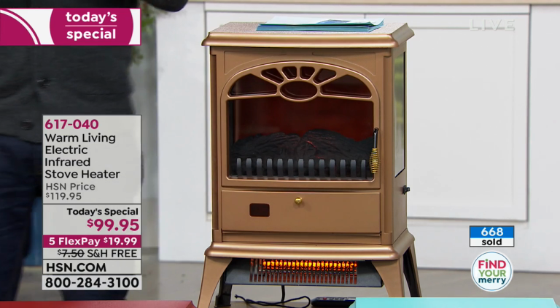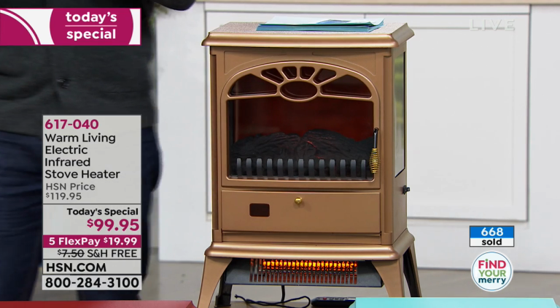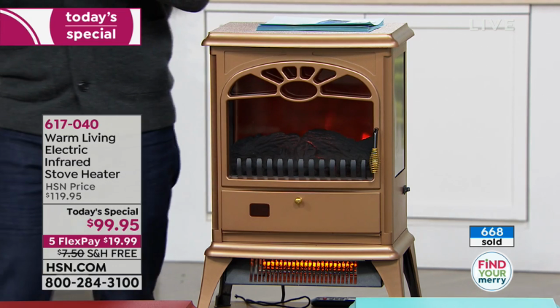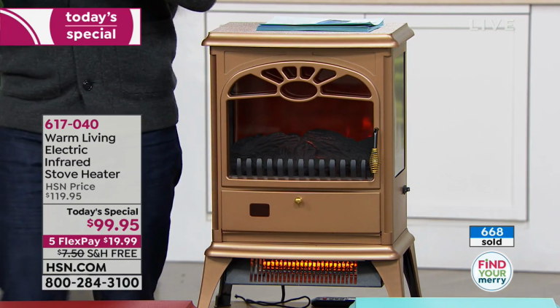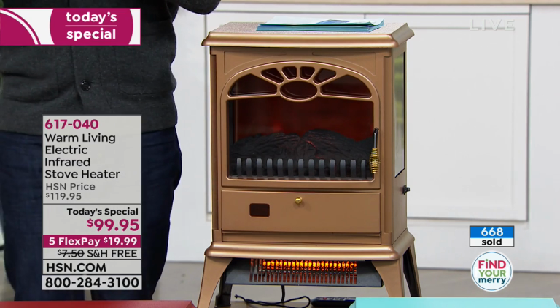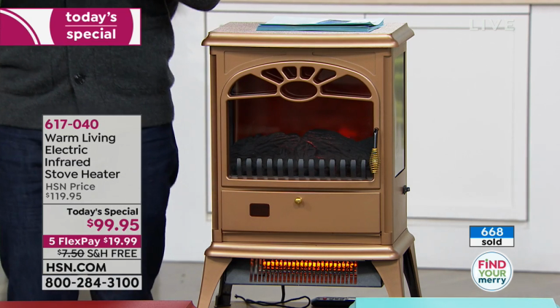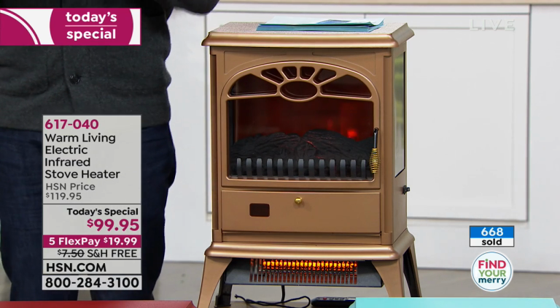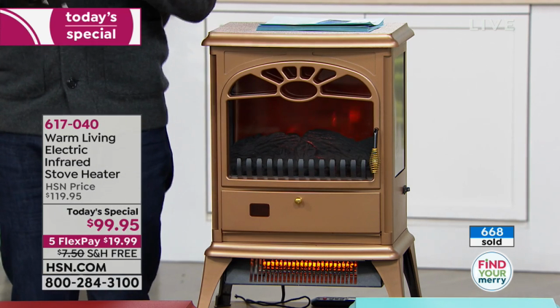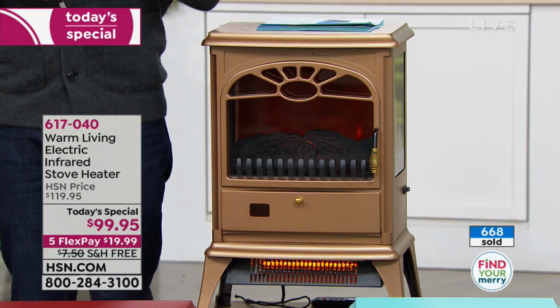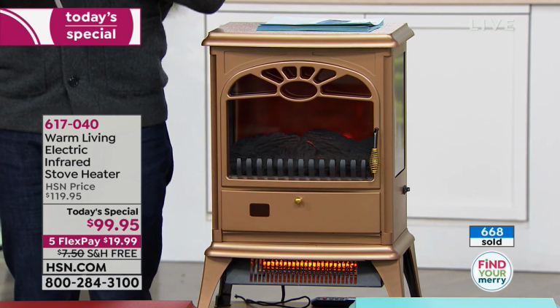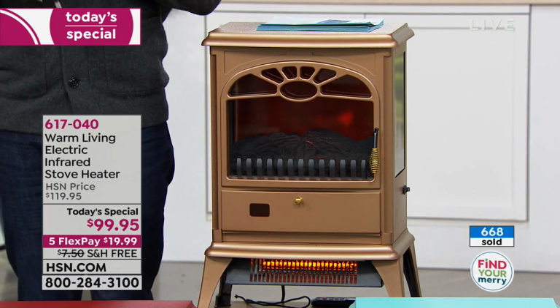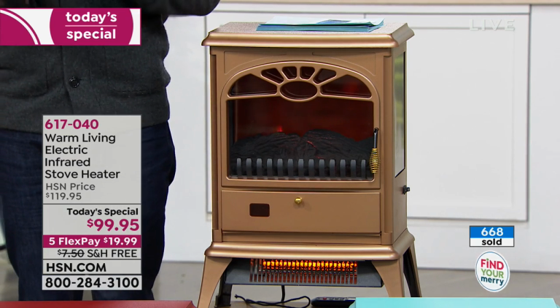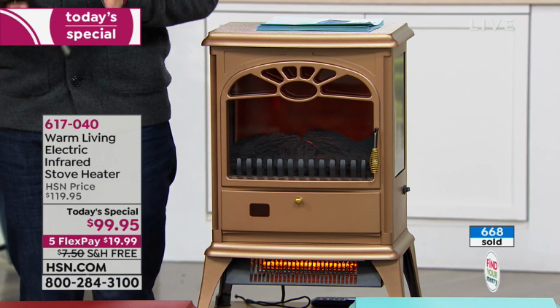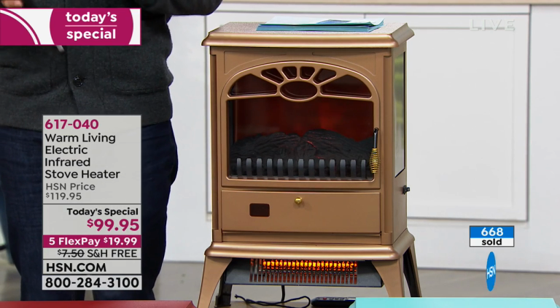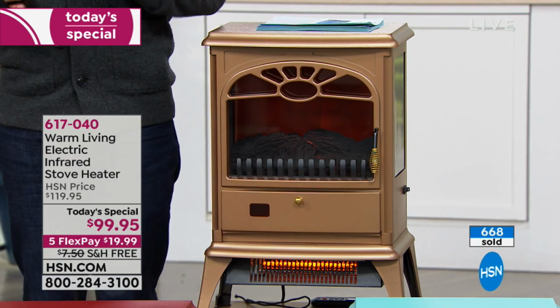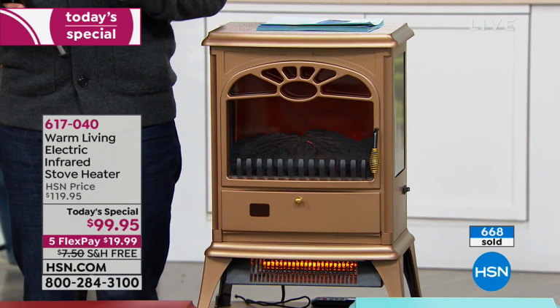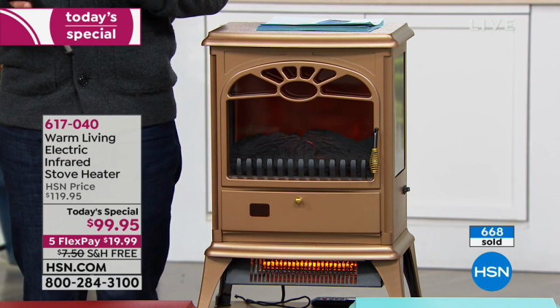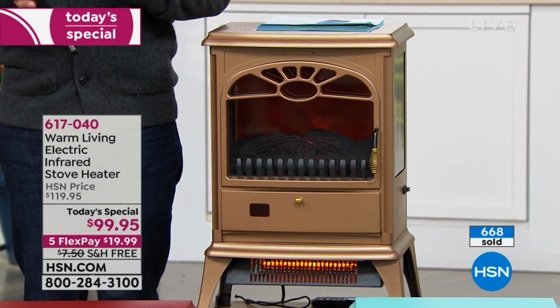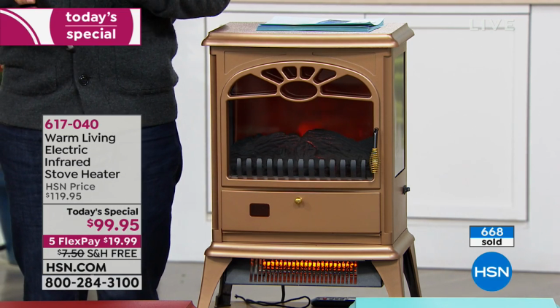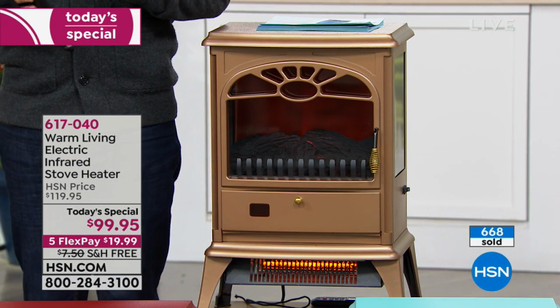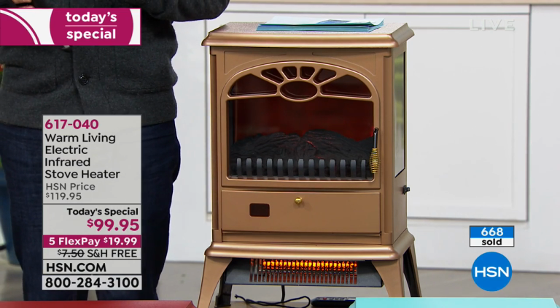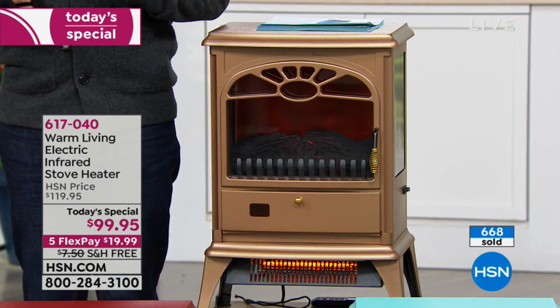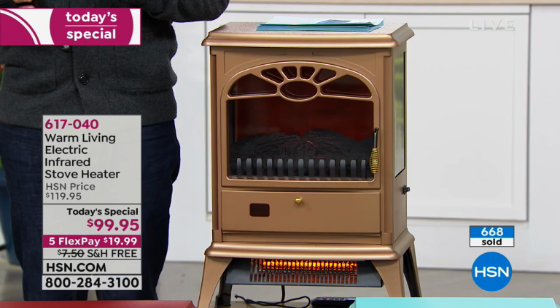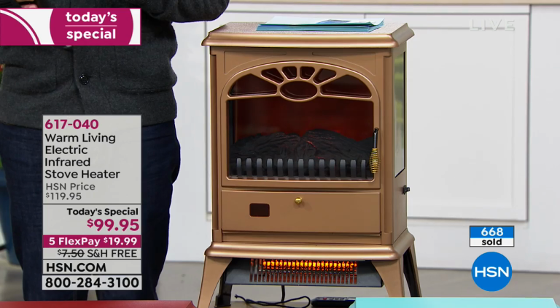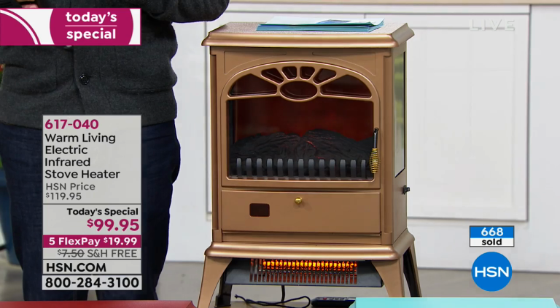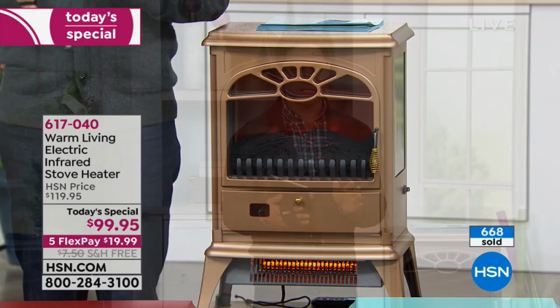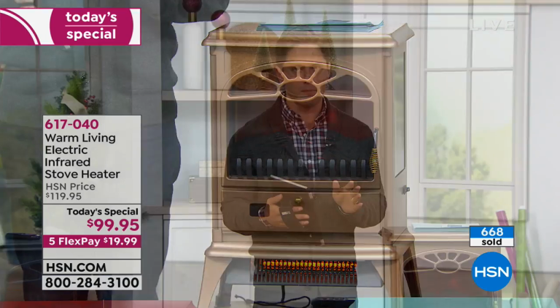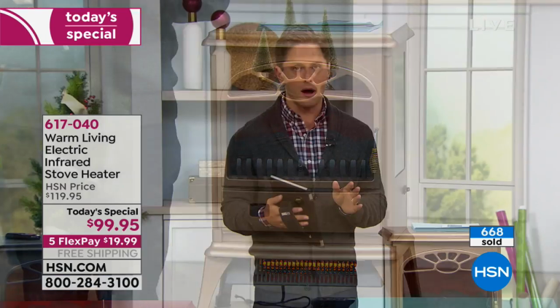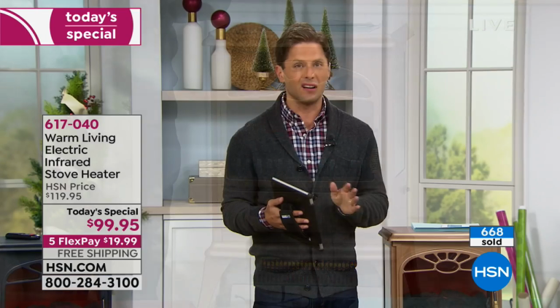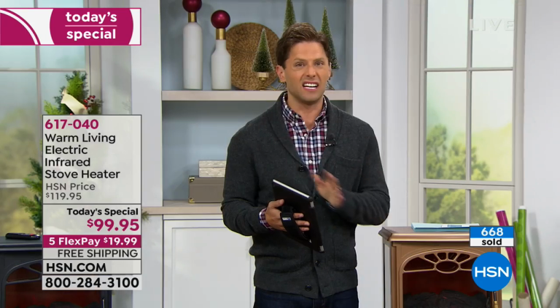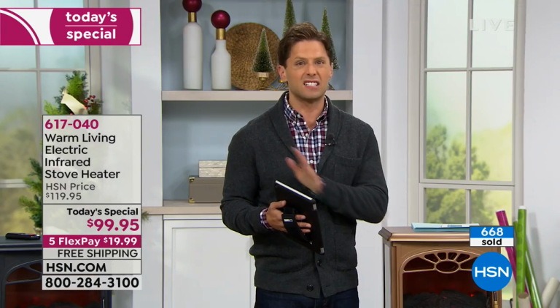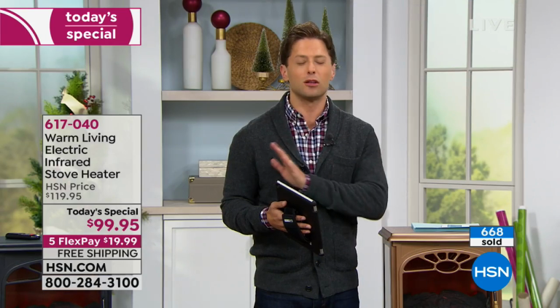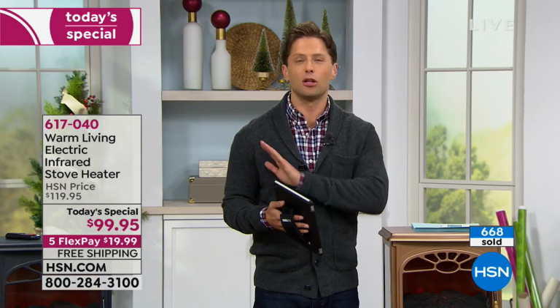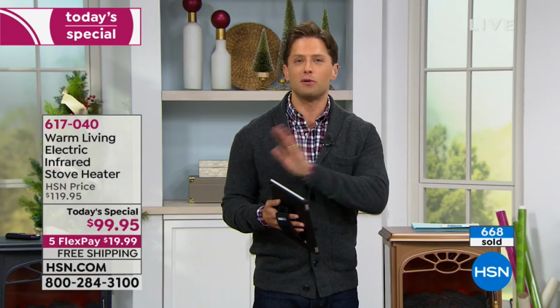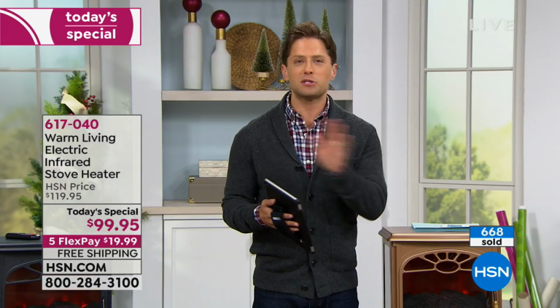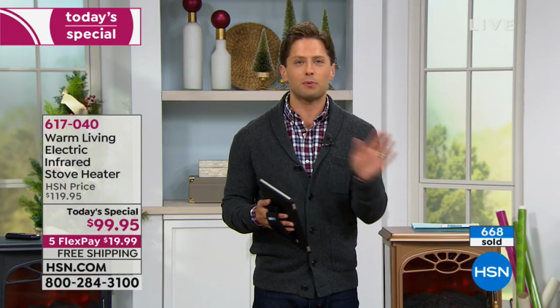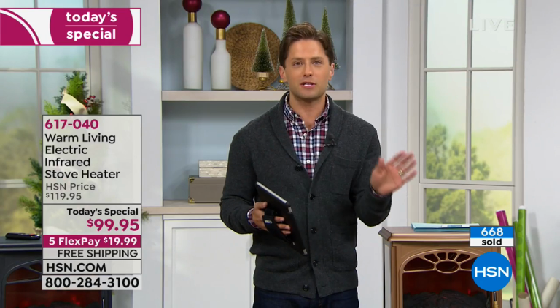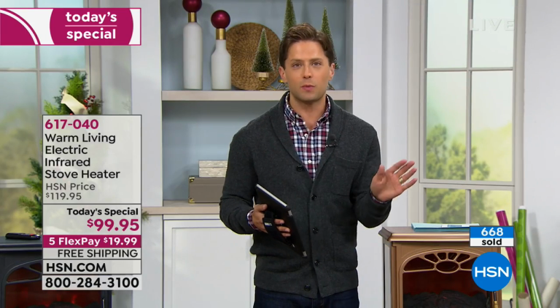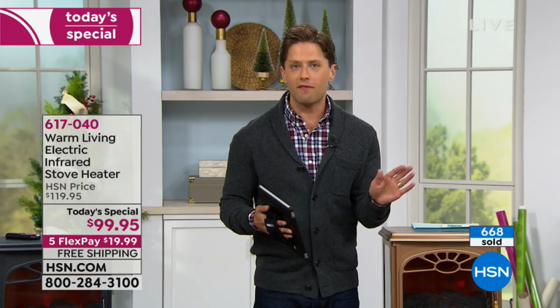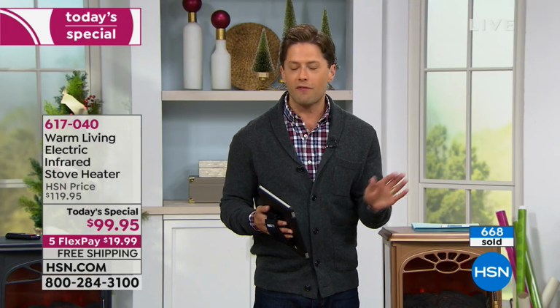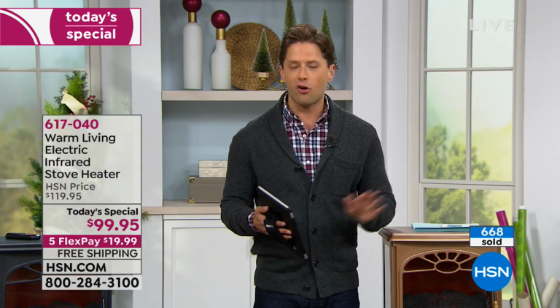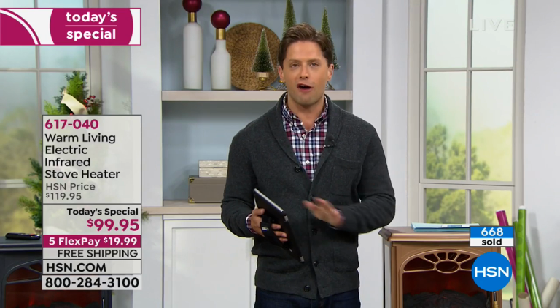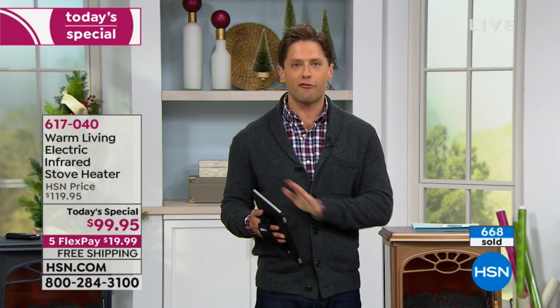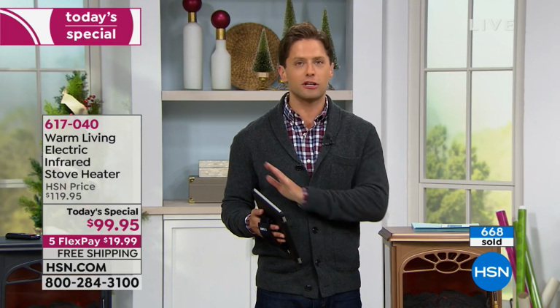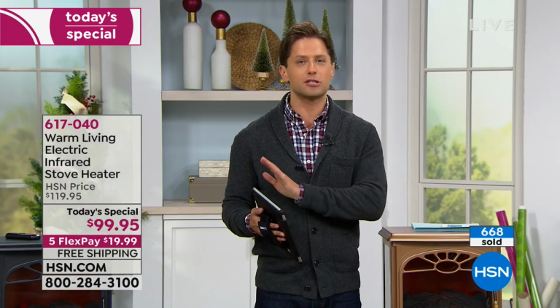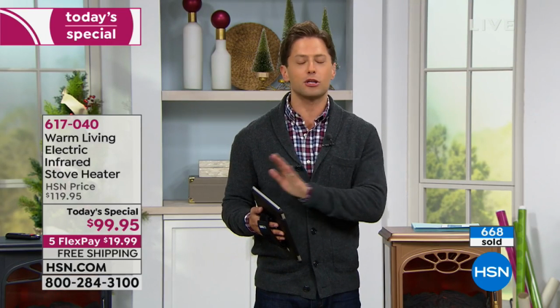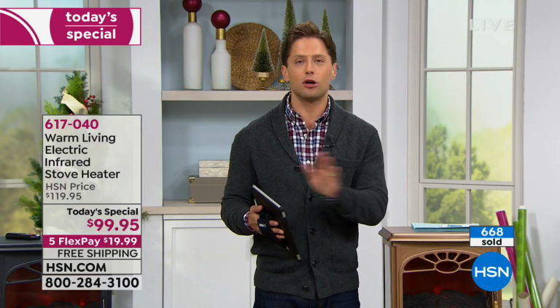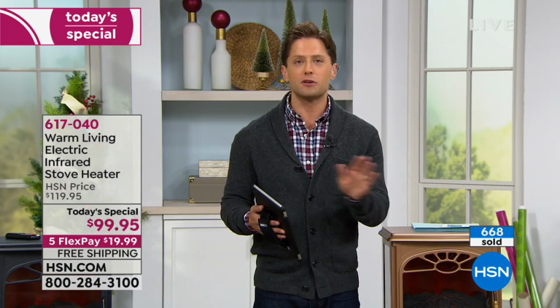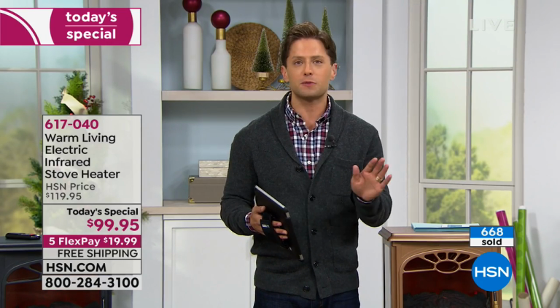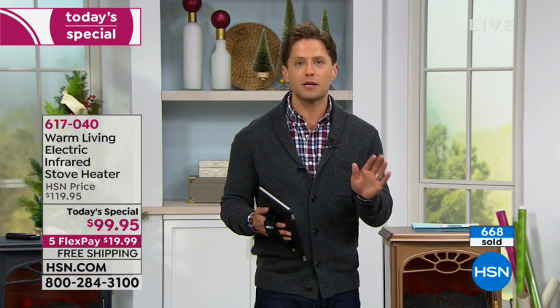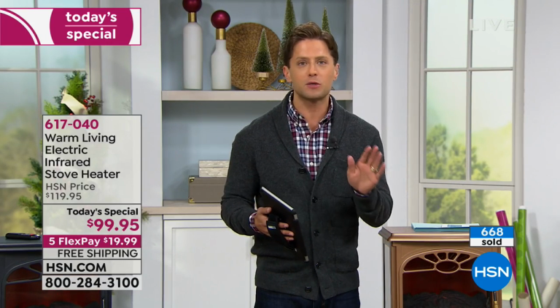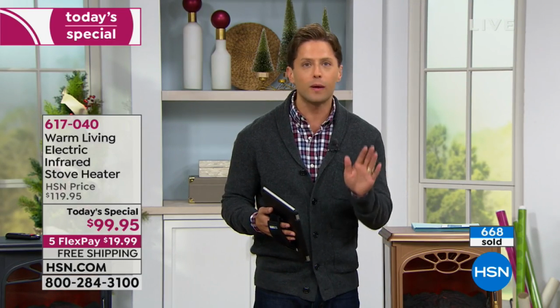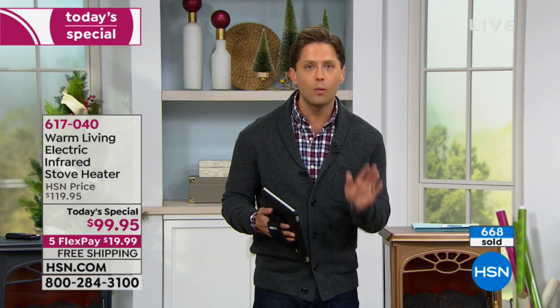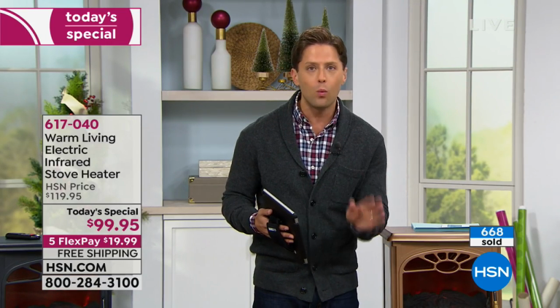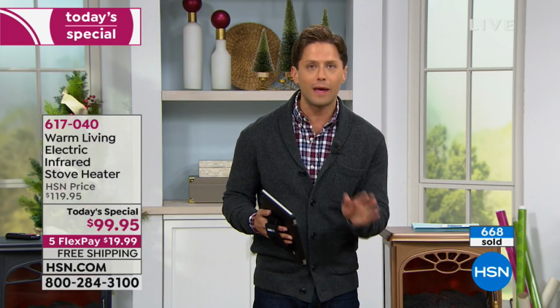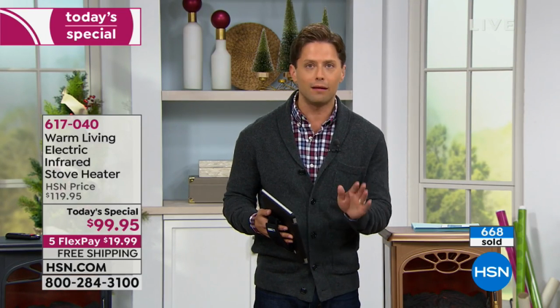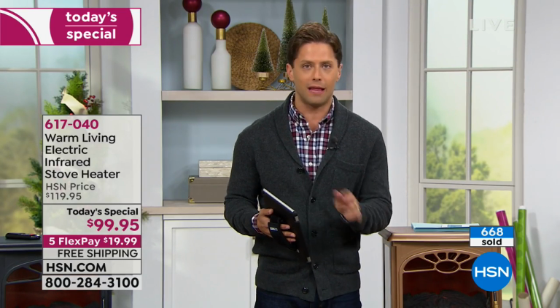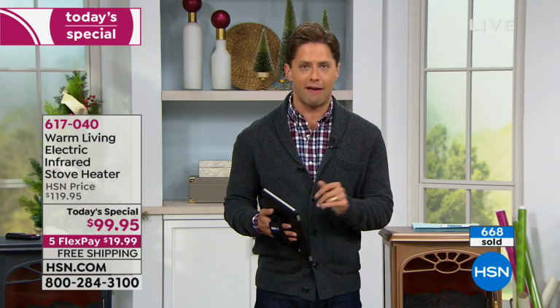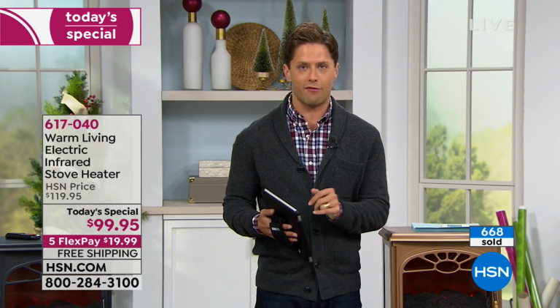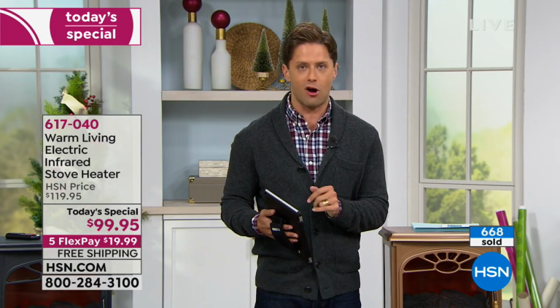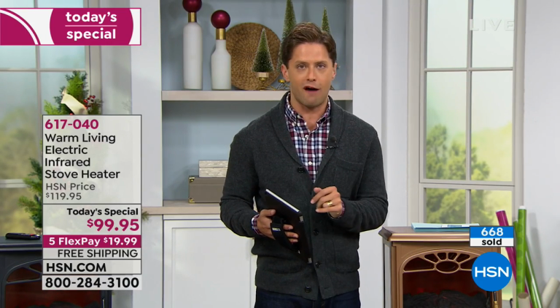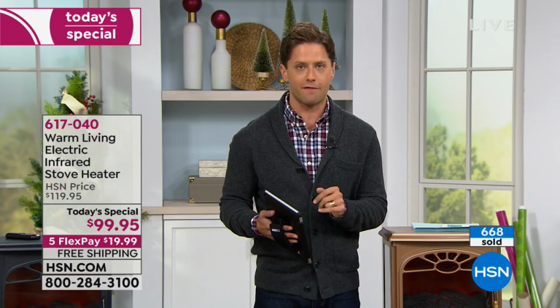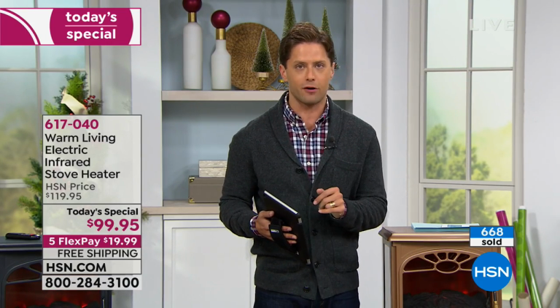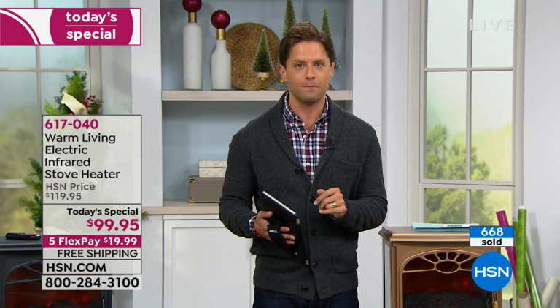Even though it is putting out hundreds of degrees of gorgeous warm temperature, it is cool to the touch. This is a wonderful opportunity to buy this model at the lowest price we've ever offered — the lowest price we will ever offer.